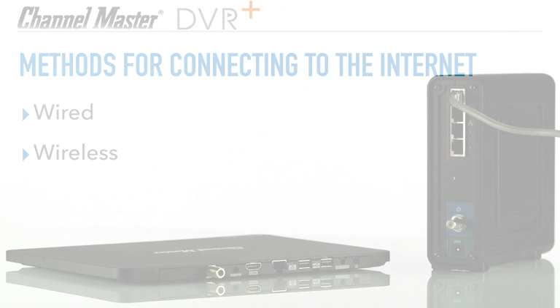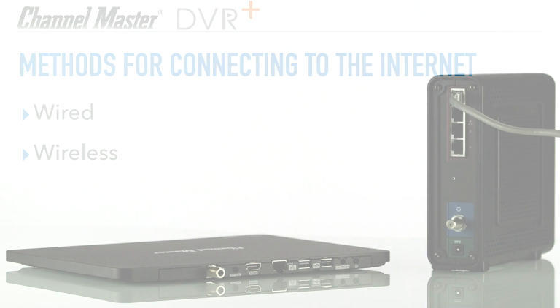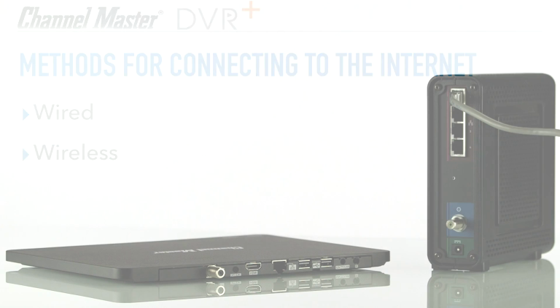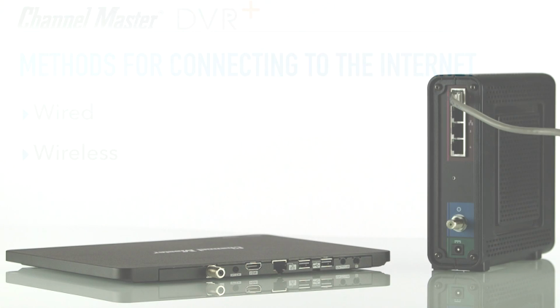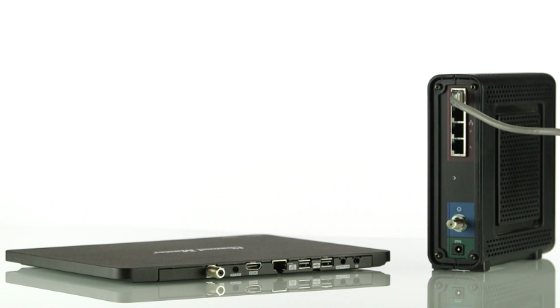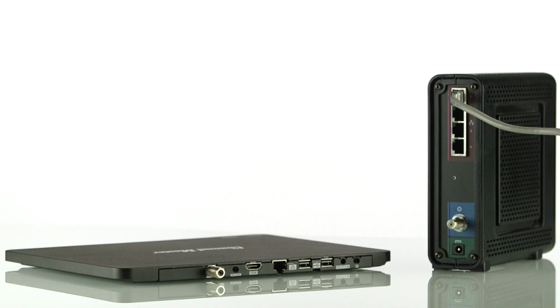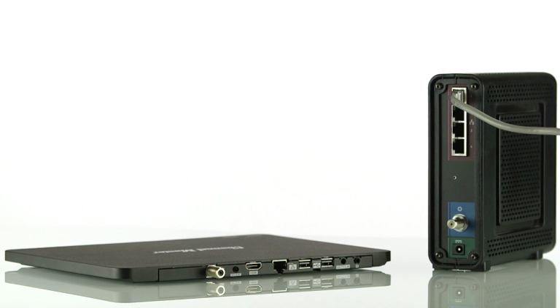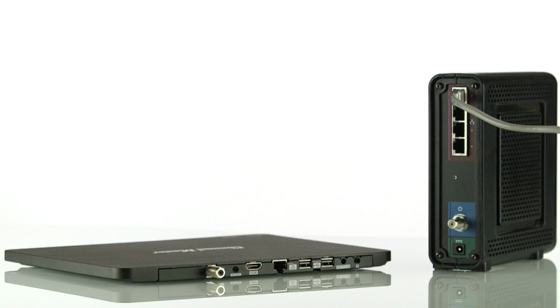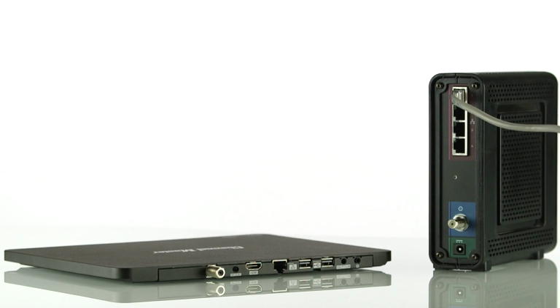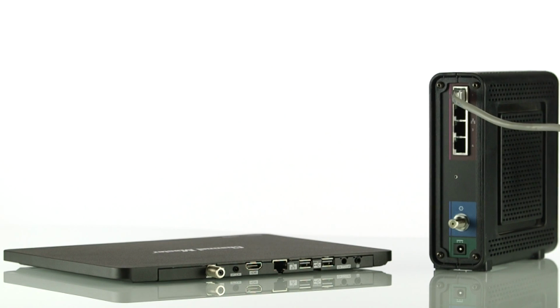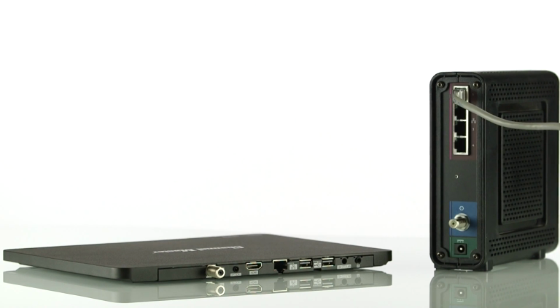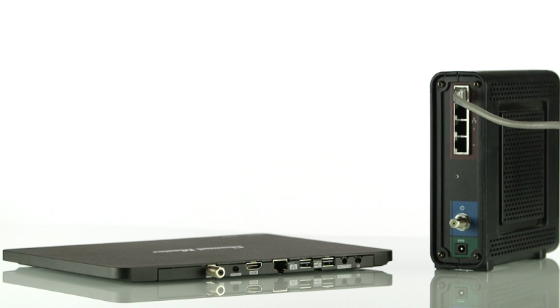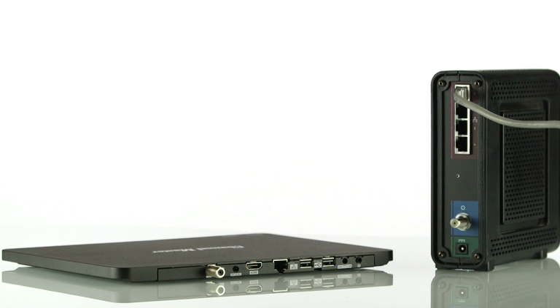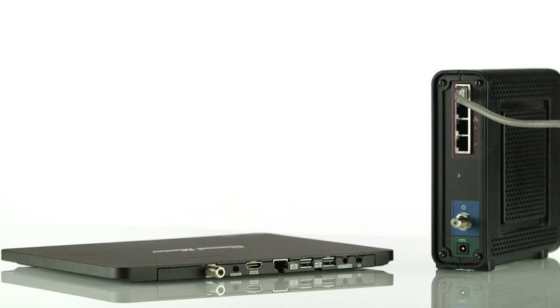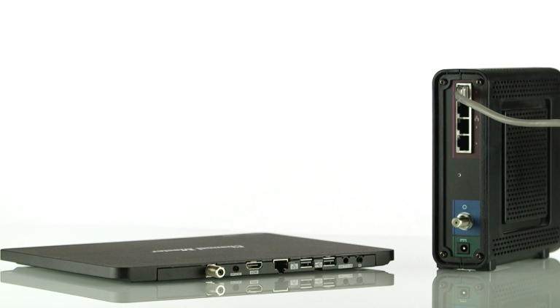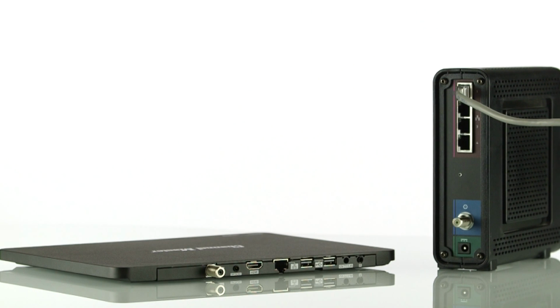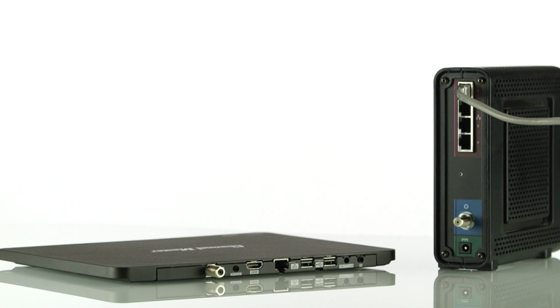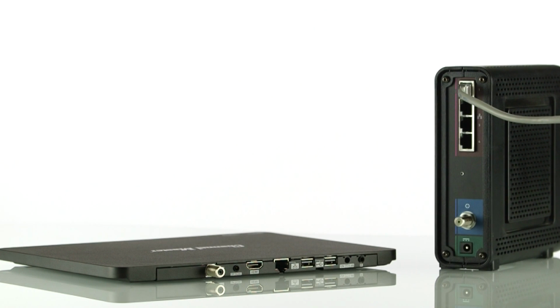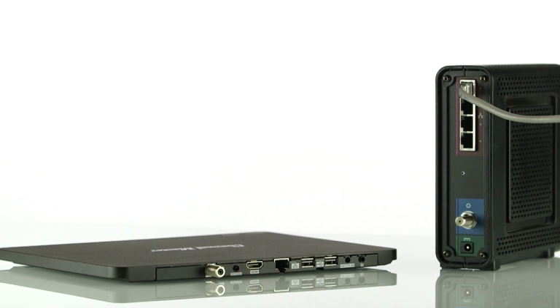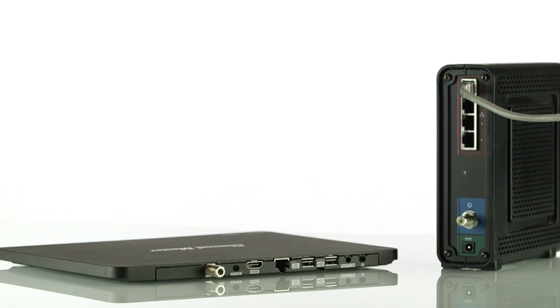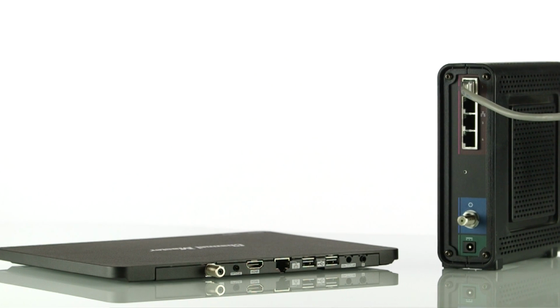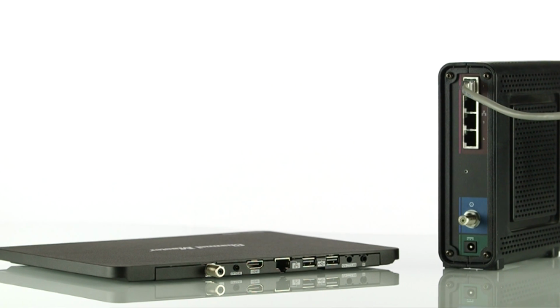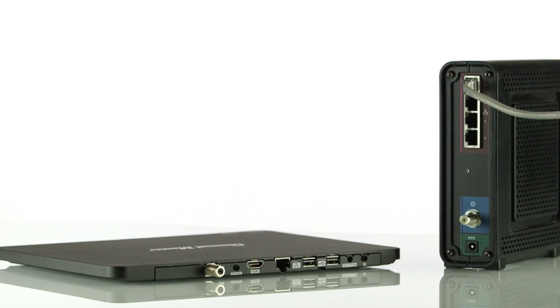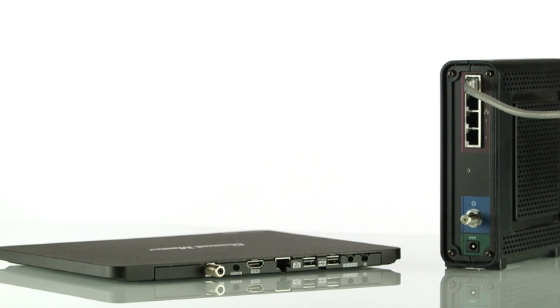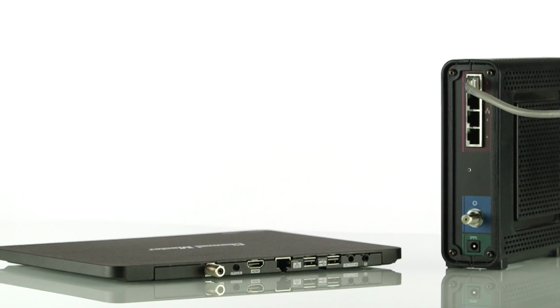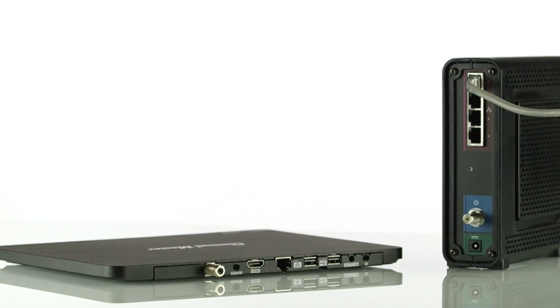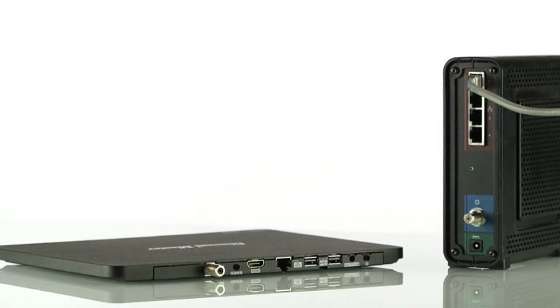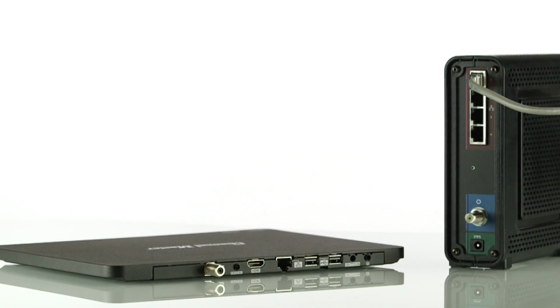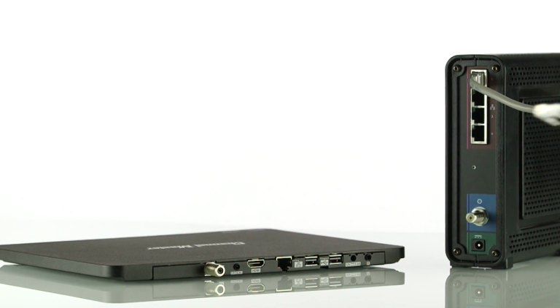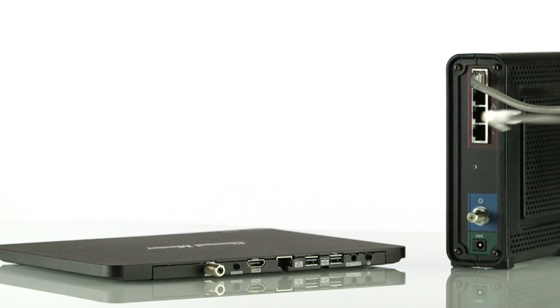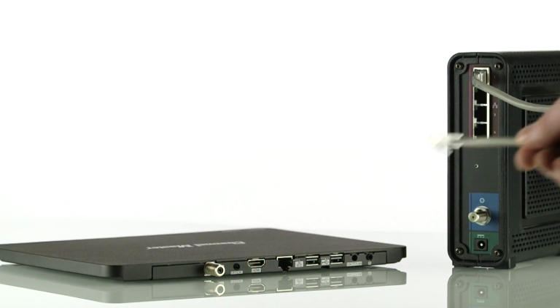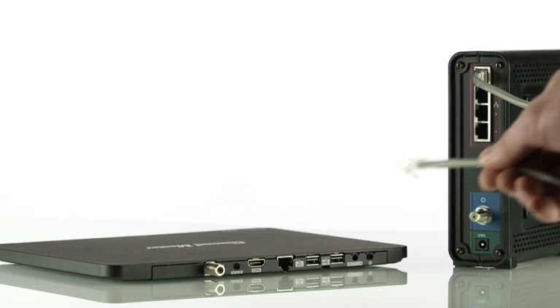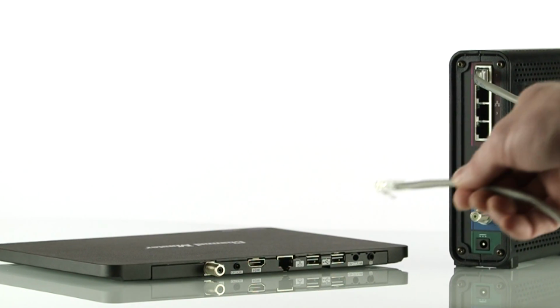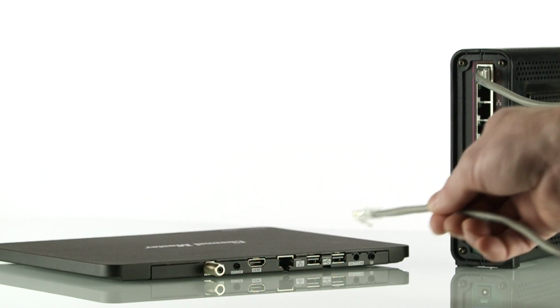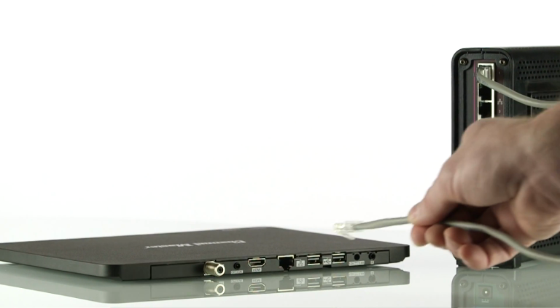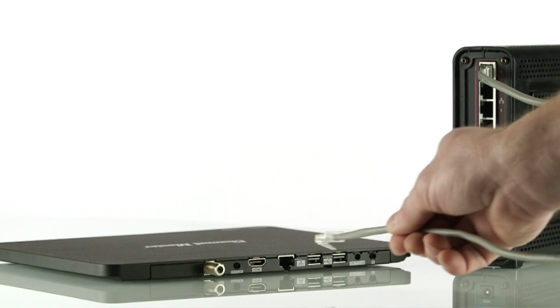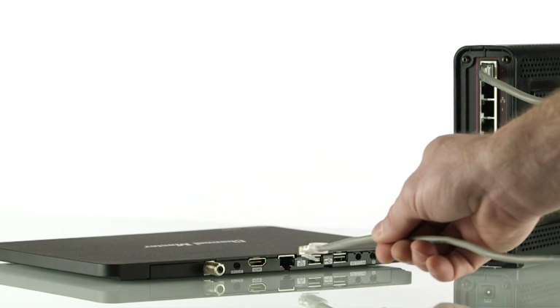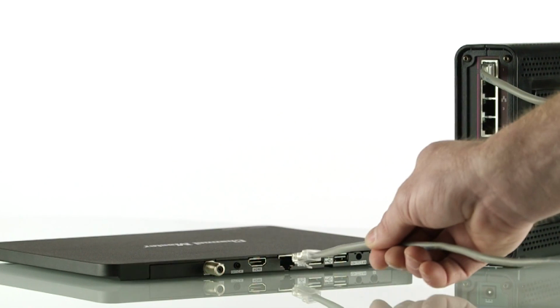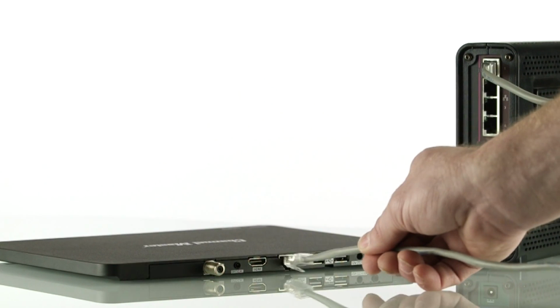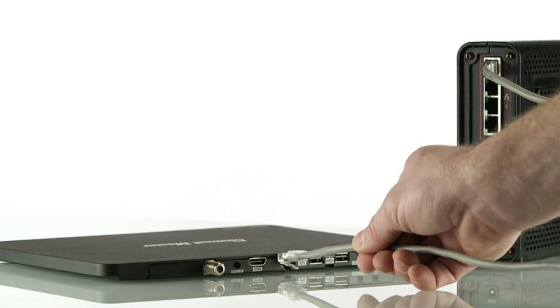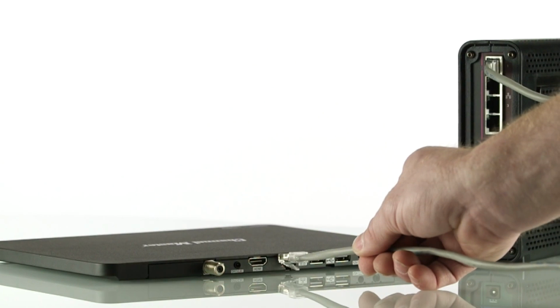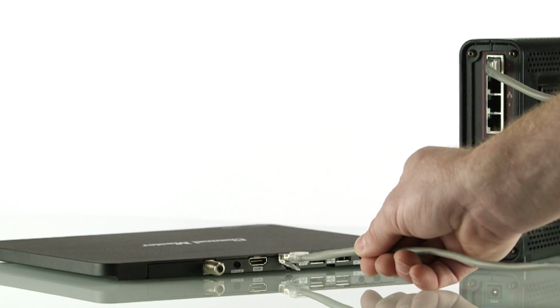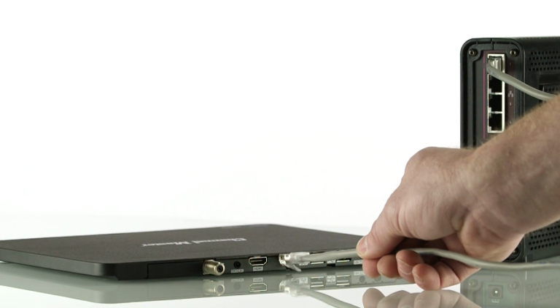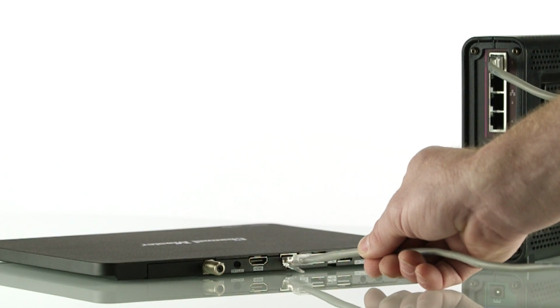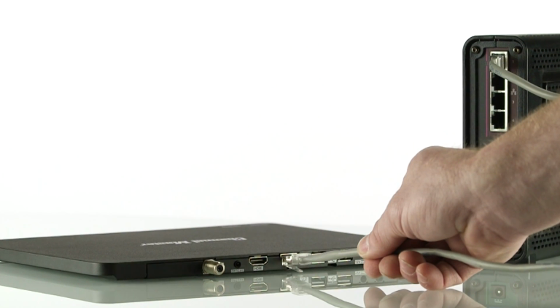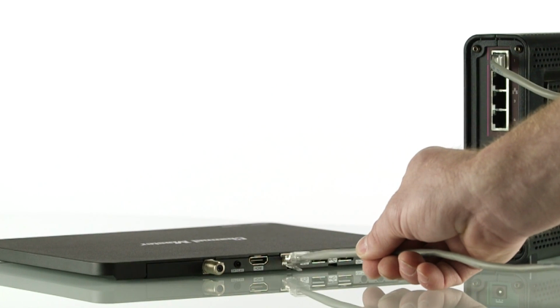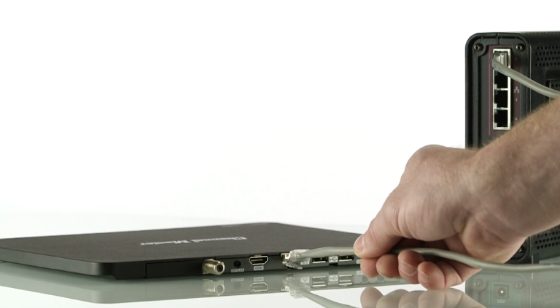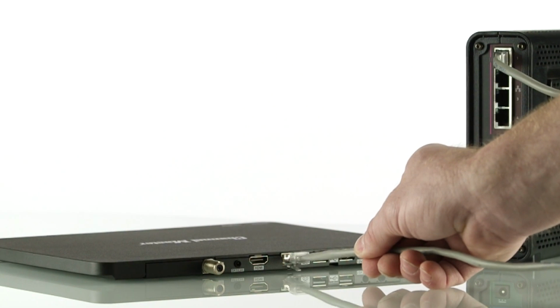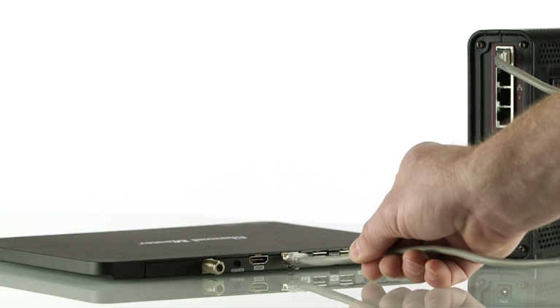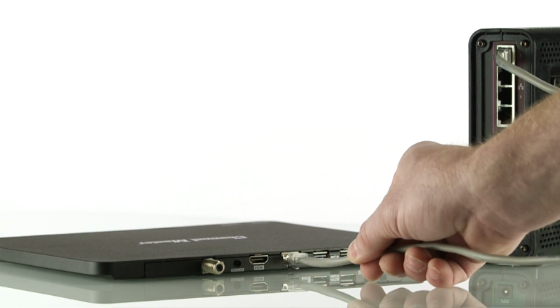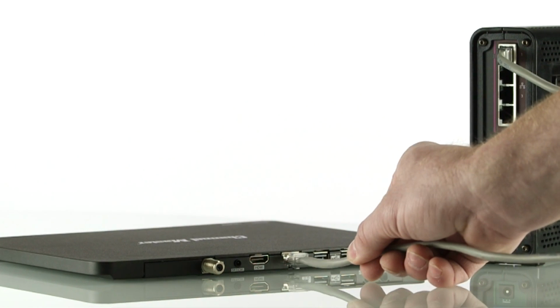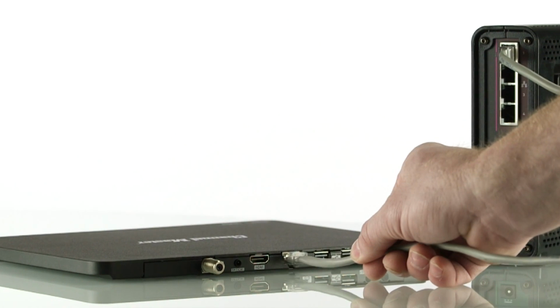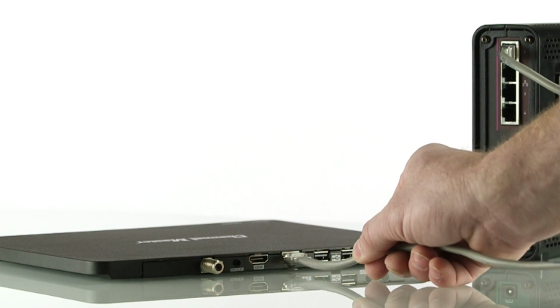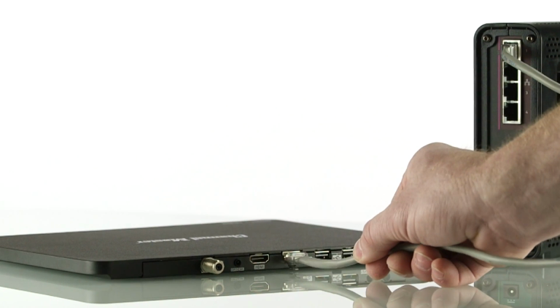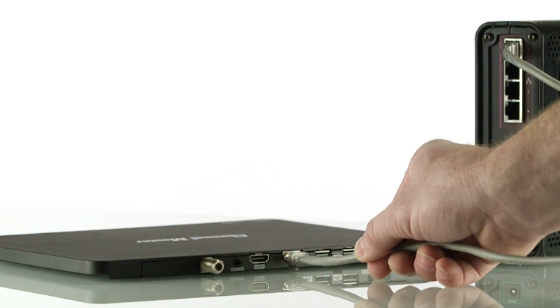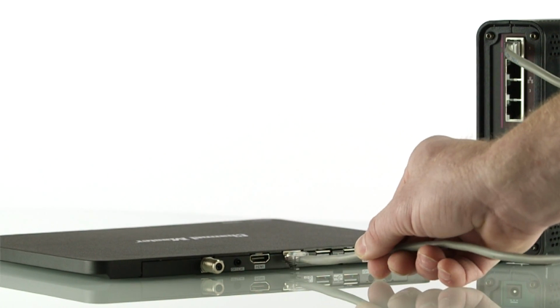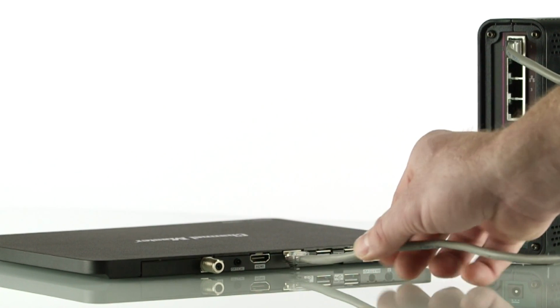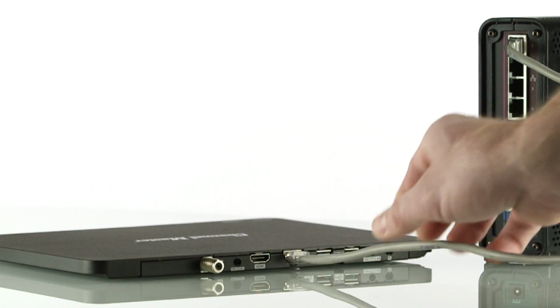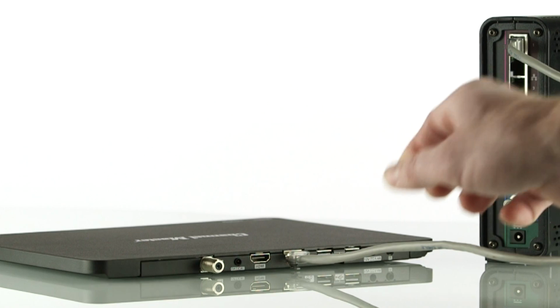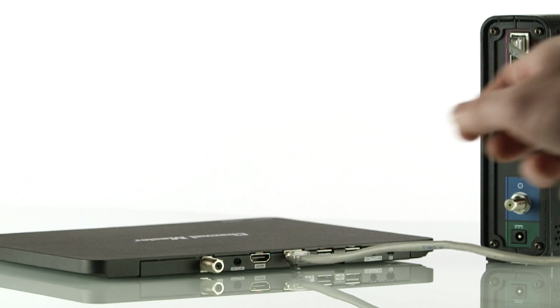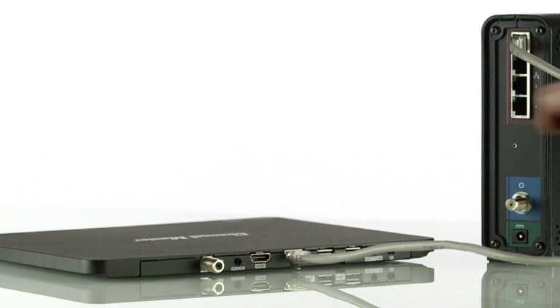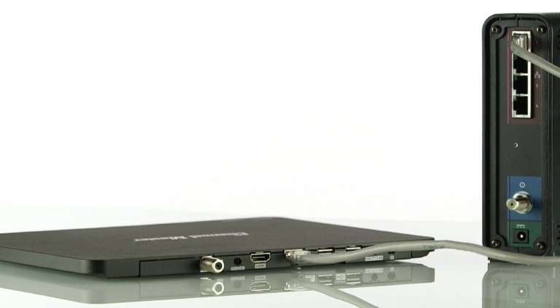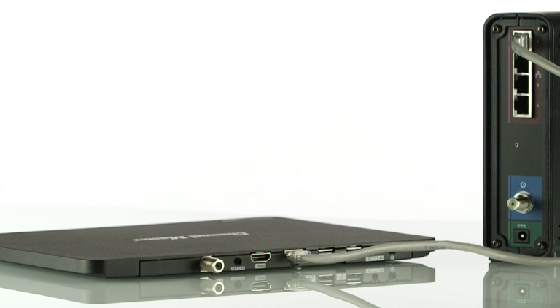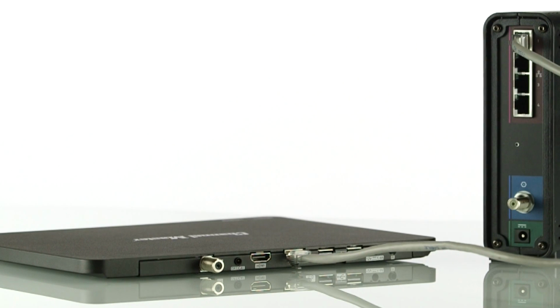To achieve a hardwired connection, simply run an ethernet cable from the modem or router to the back of the DVR Plus.